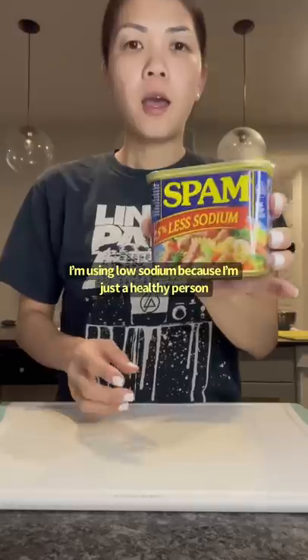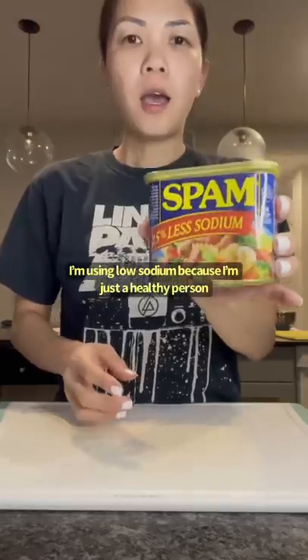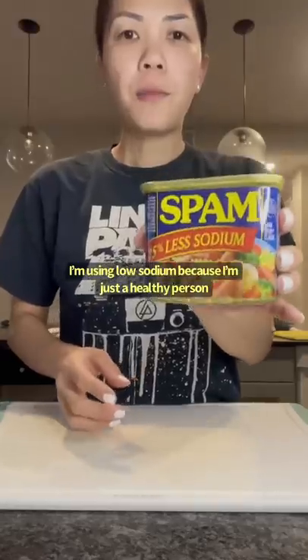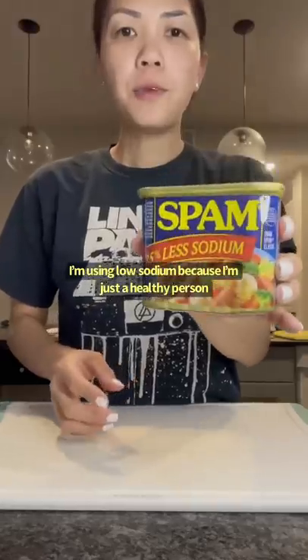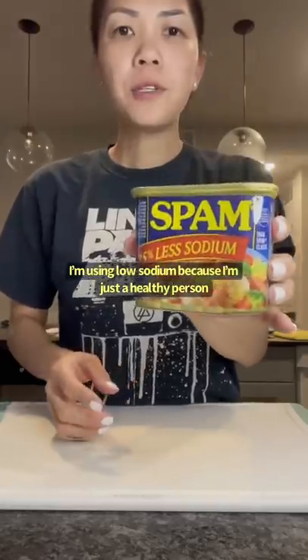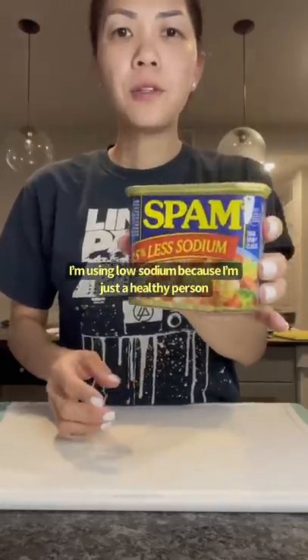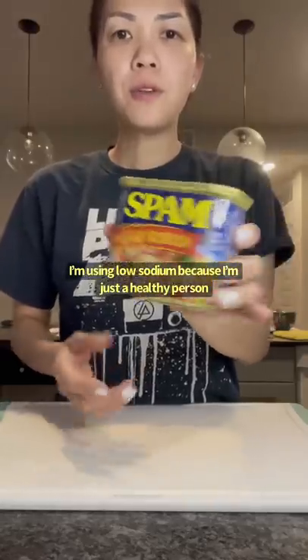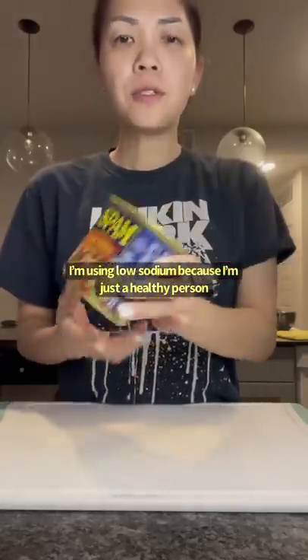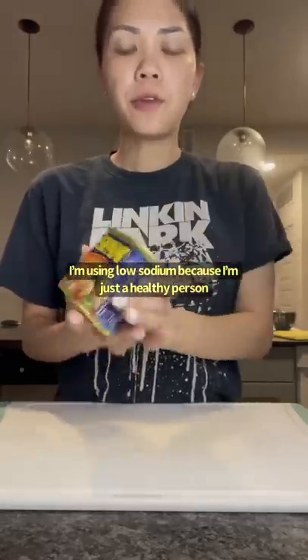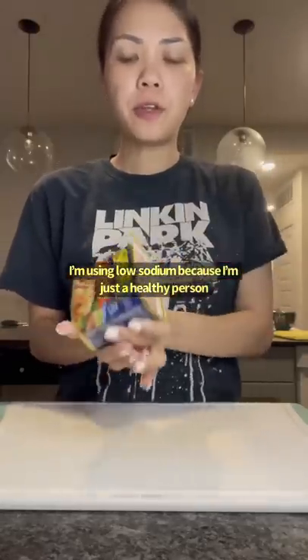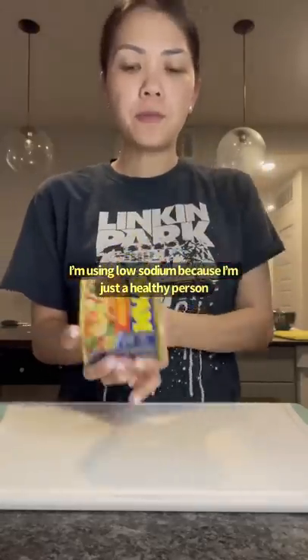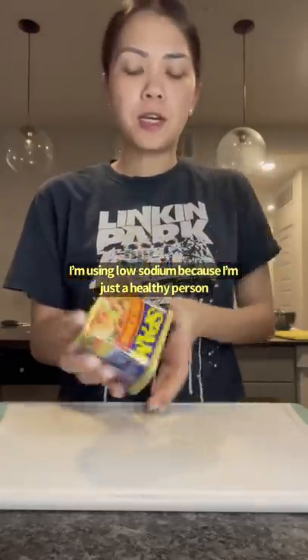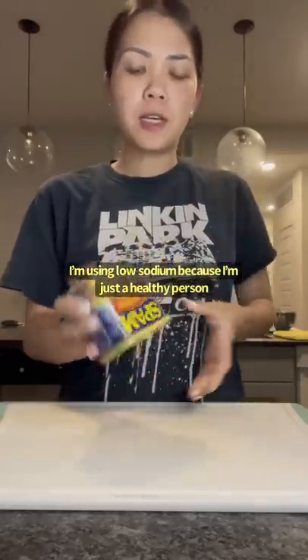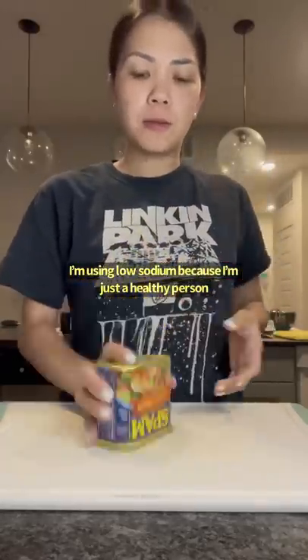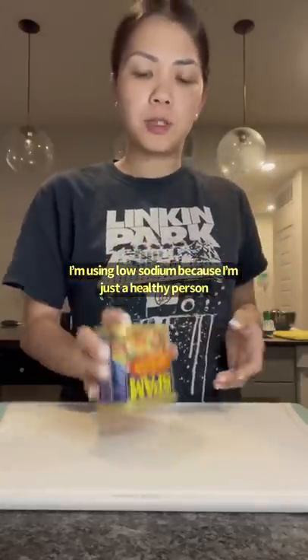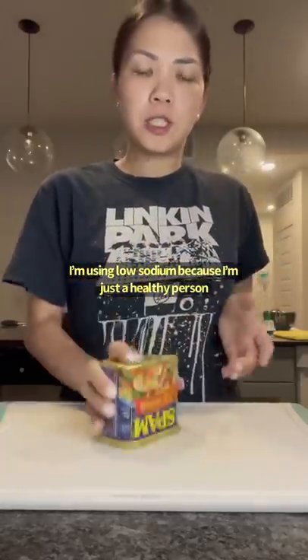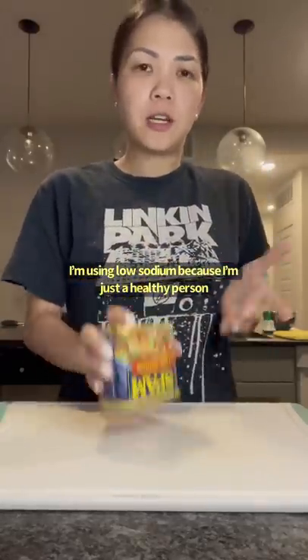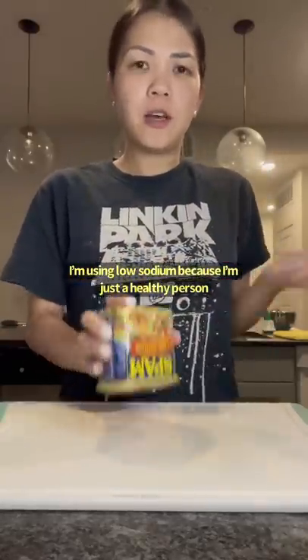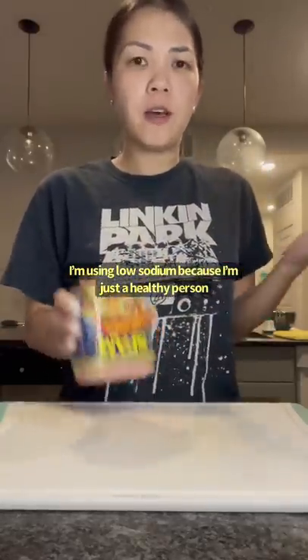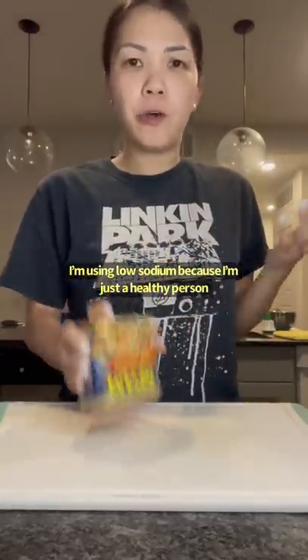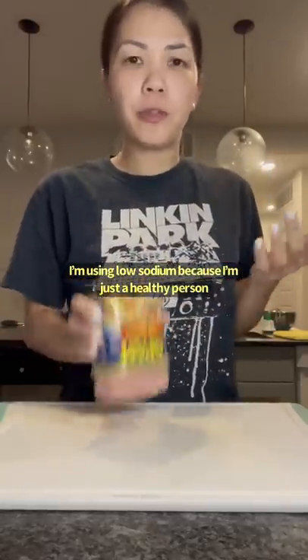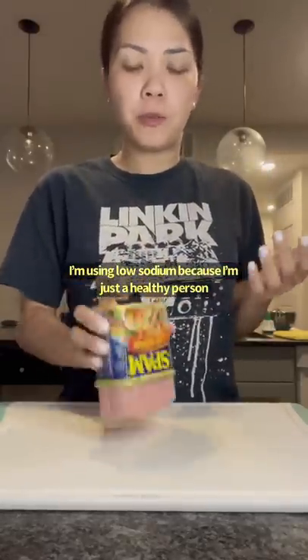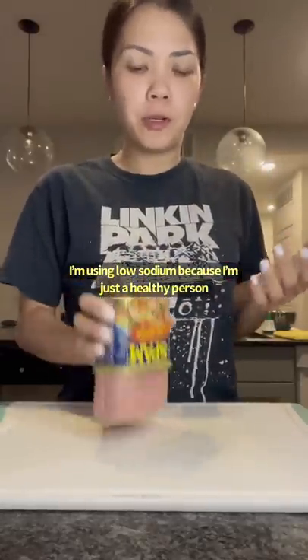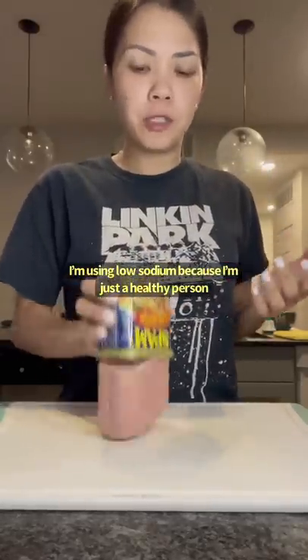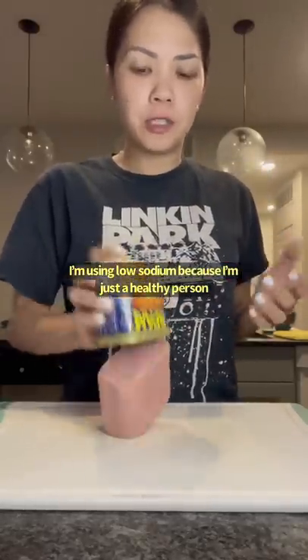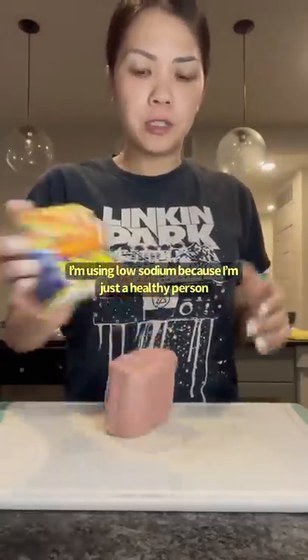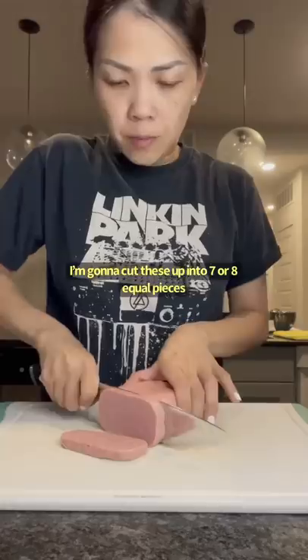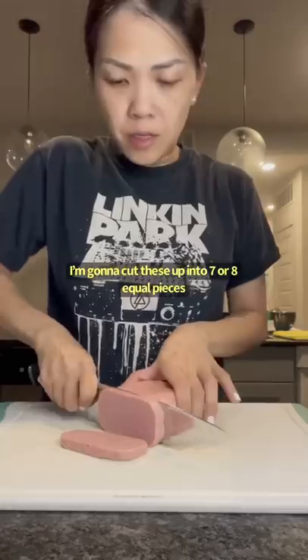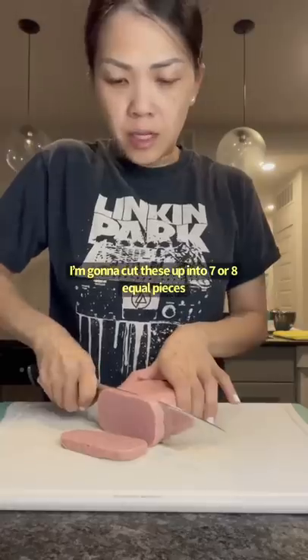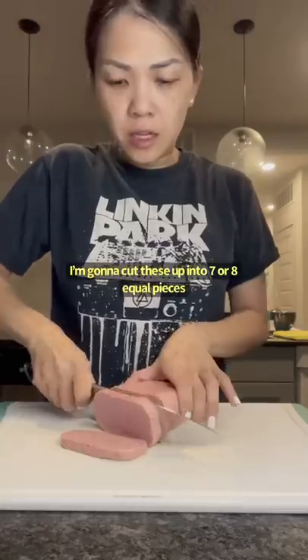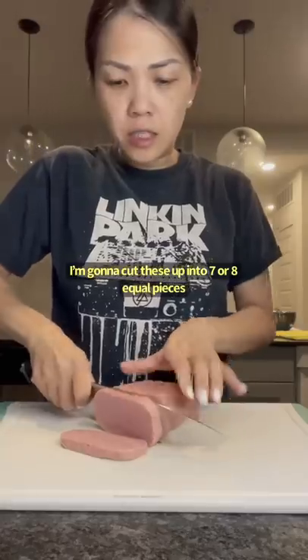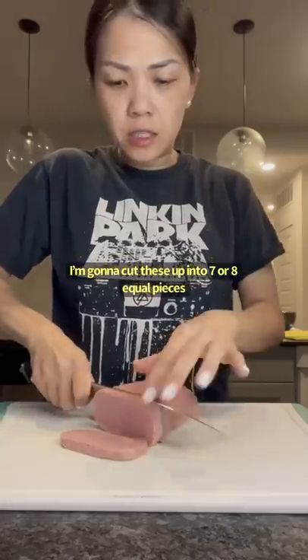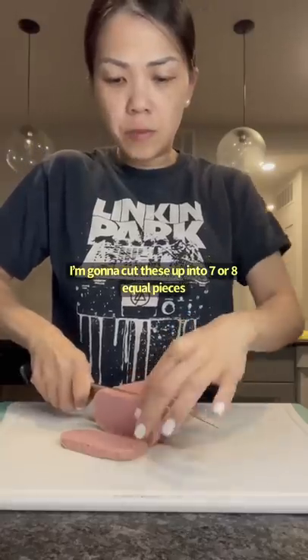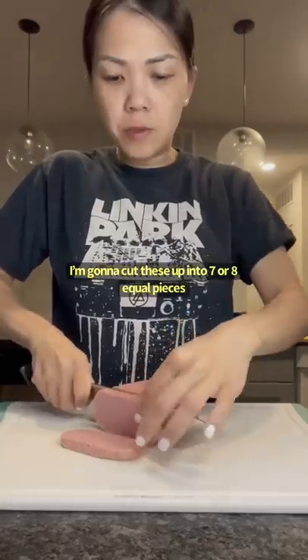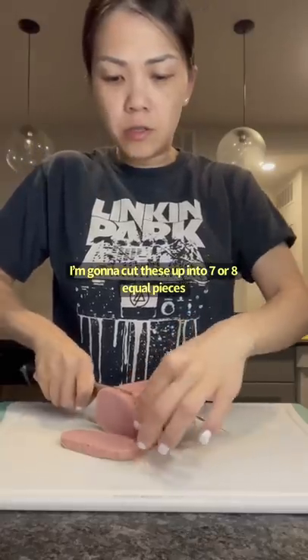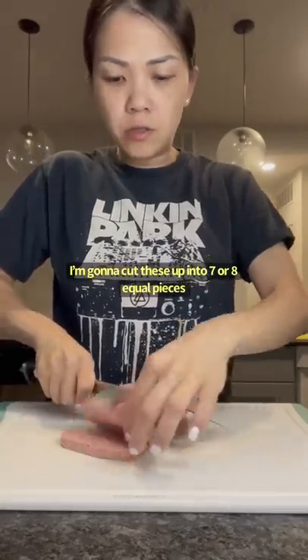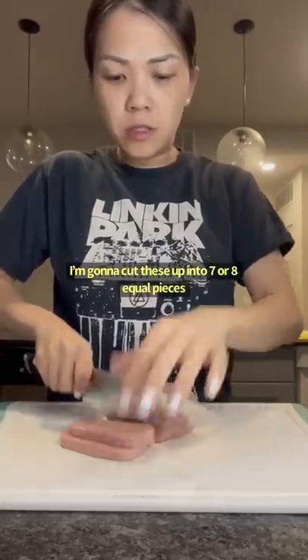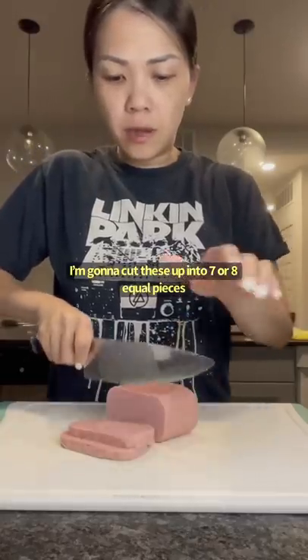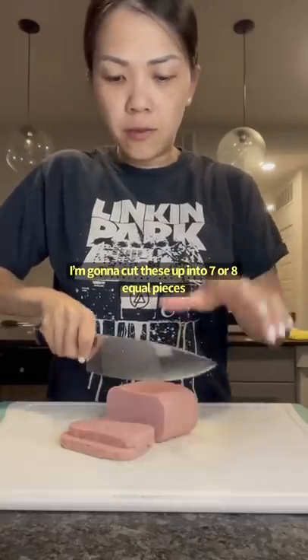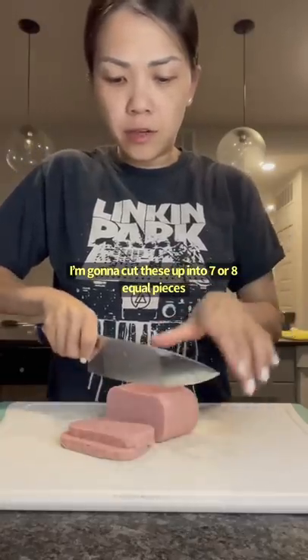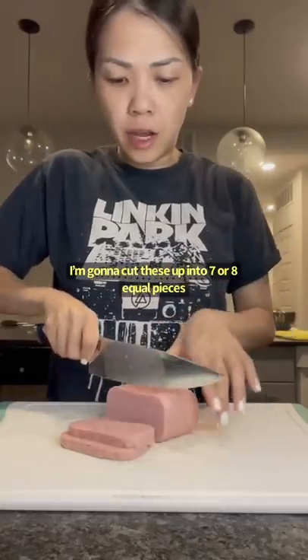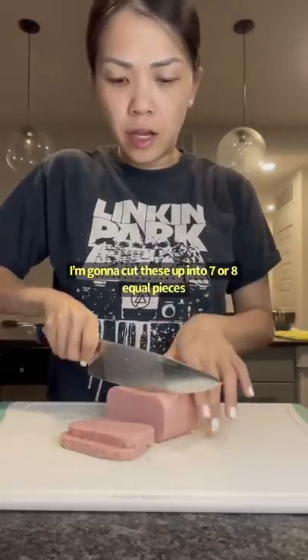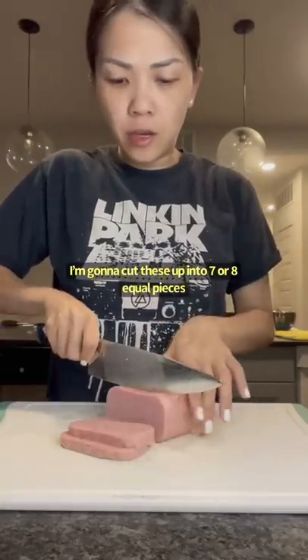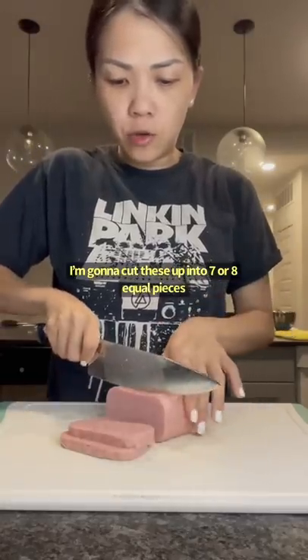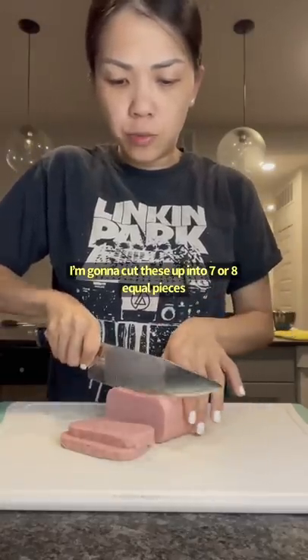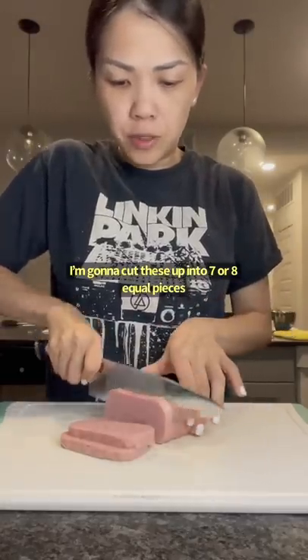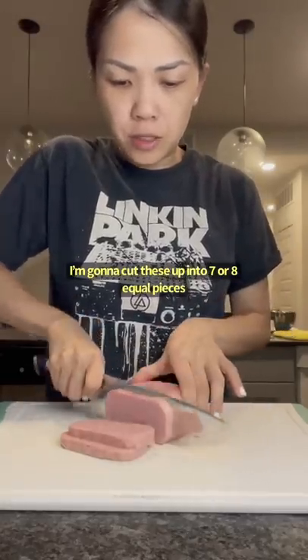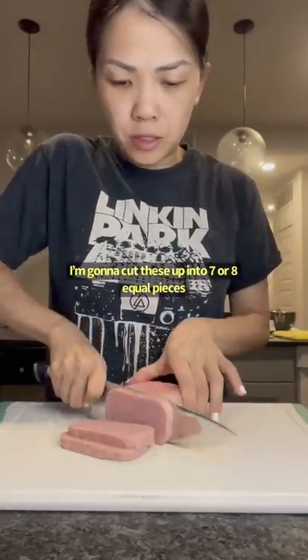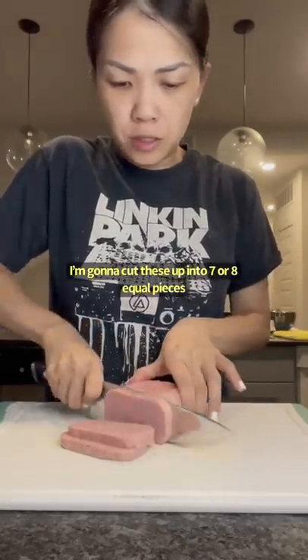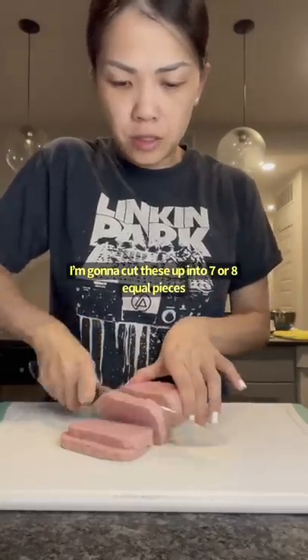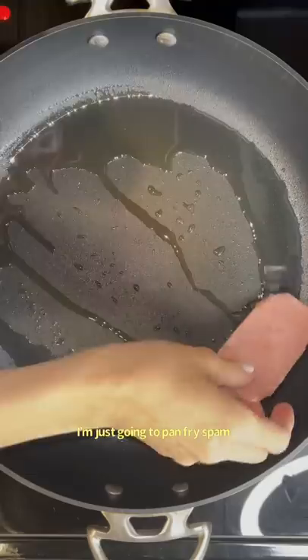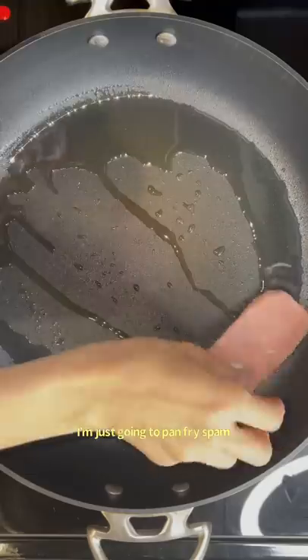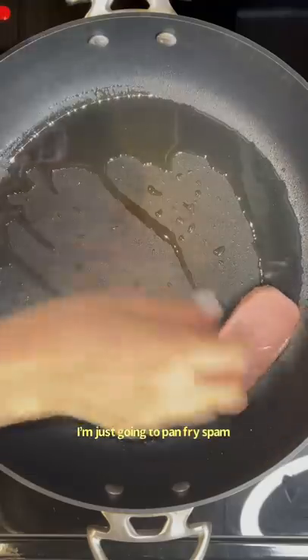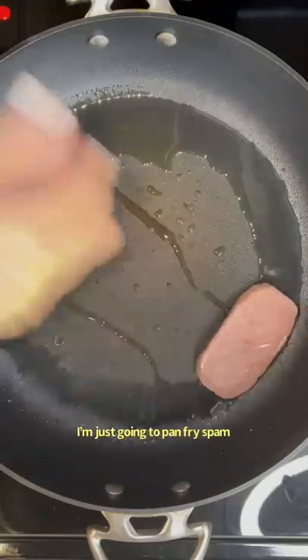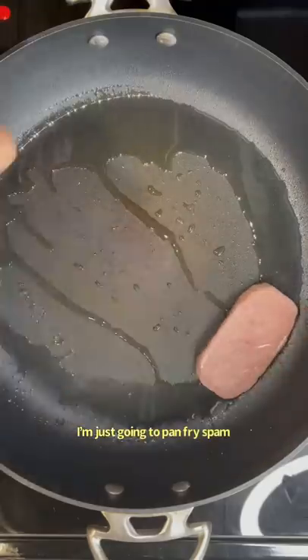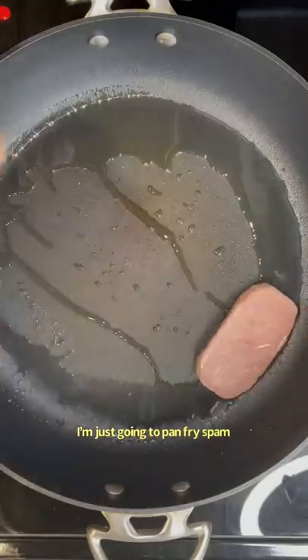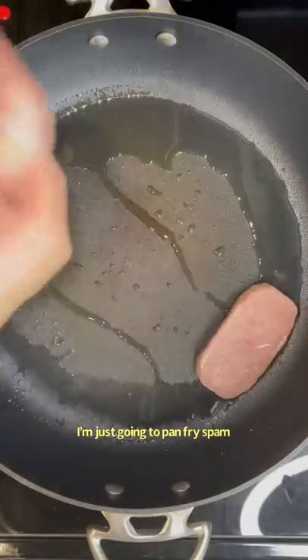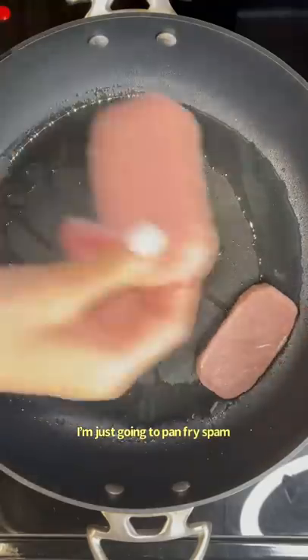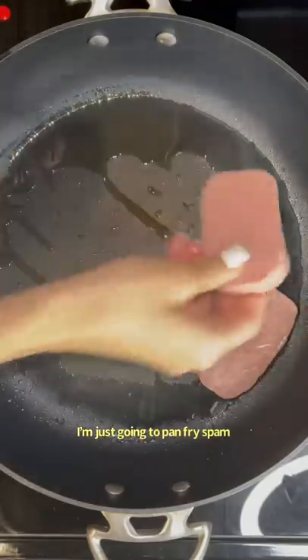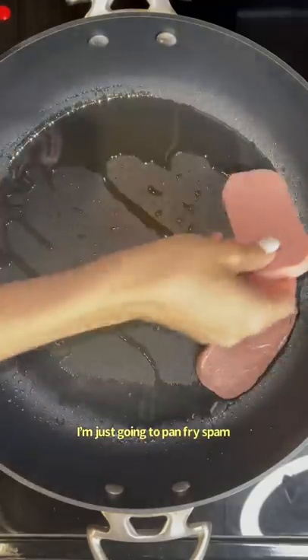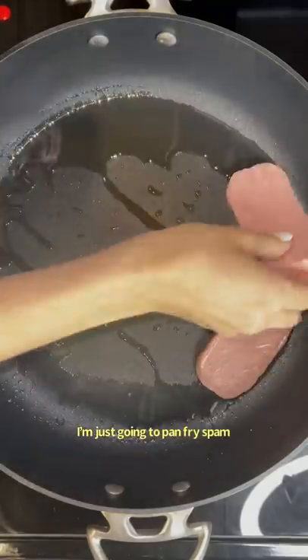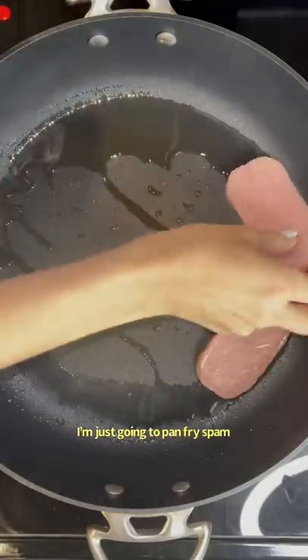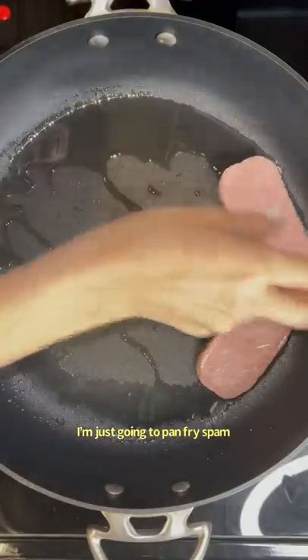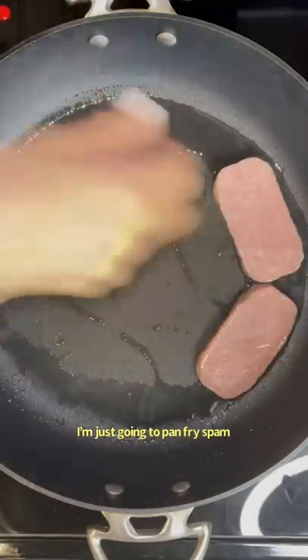I'm using low sodium because I'm just a healthy person. I'm going to cut these up into seven or eight equal pieces. I'm just going to pan fry my Spam.